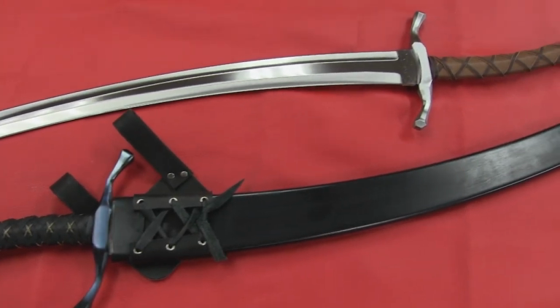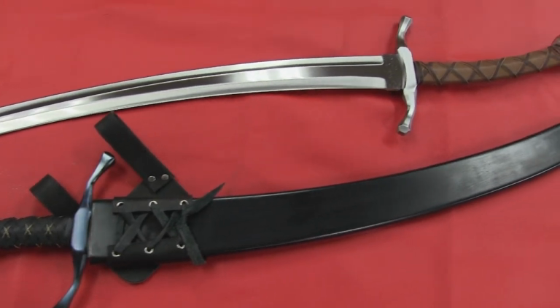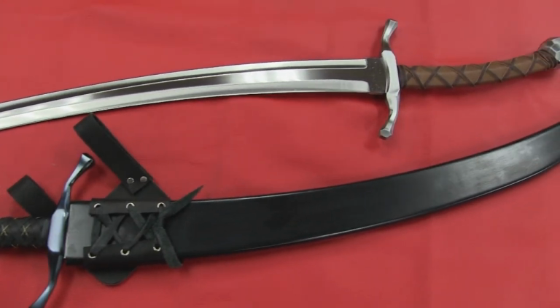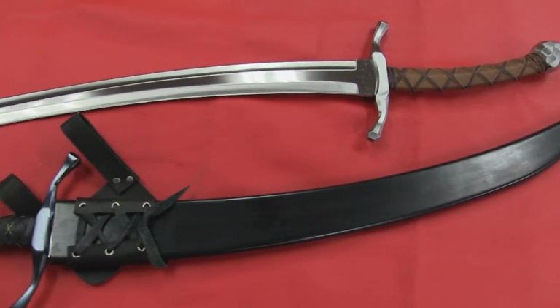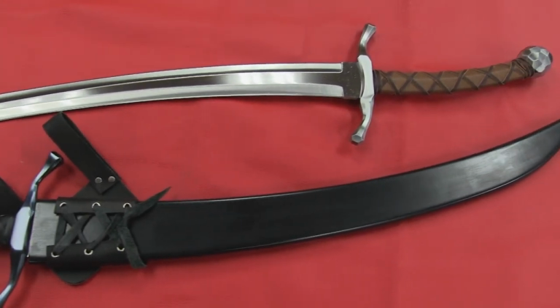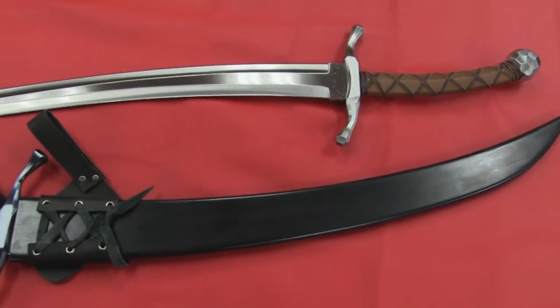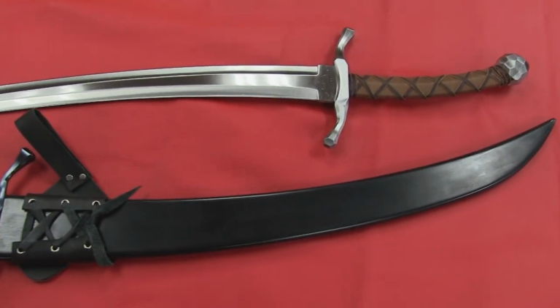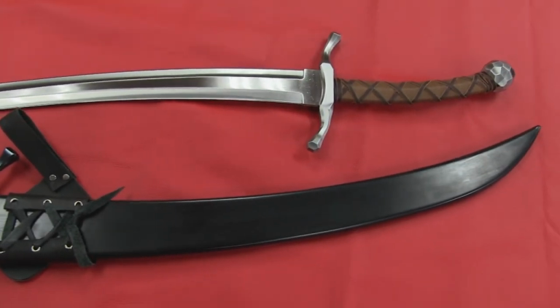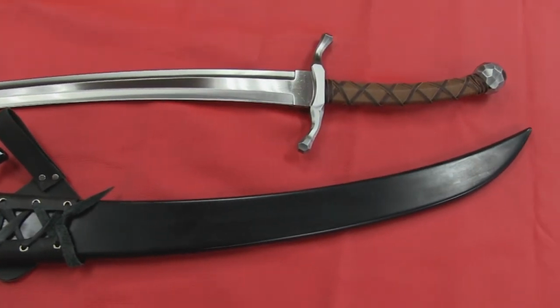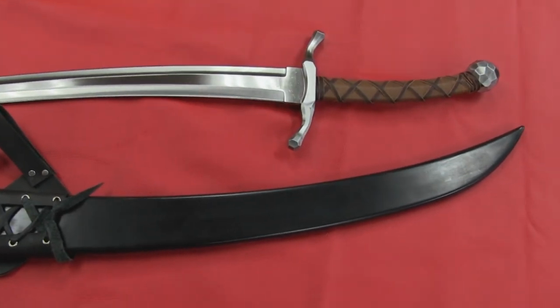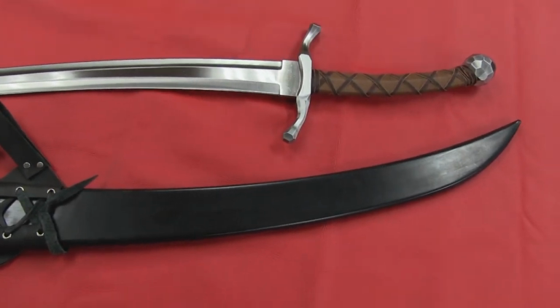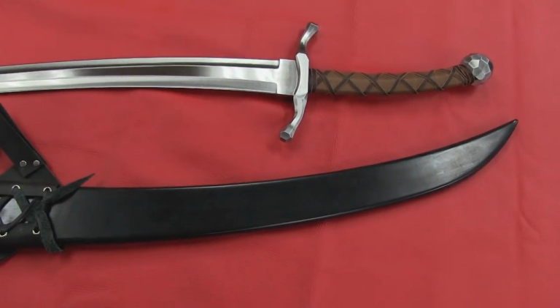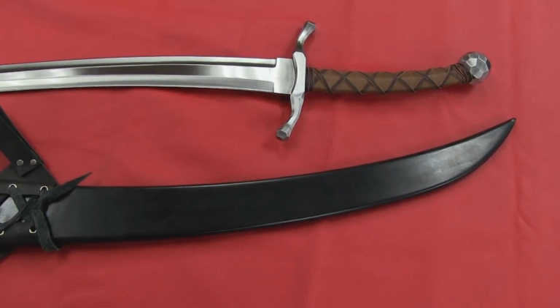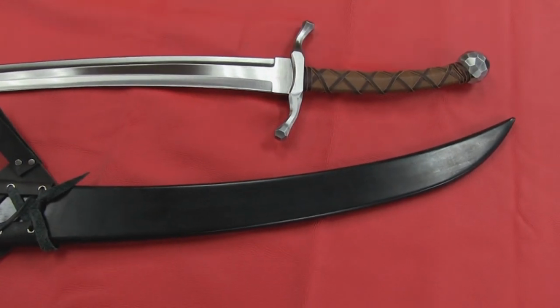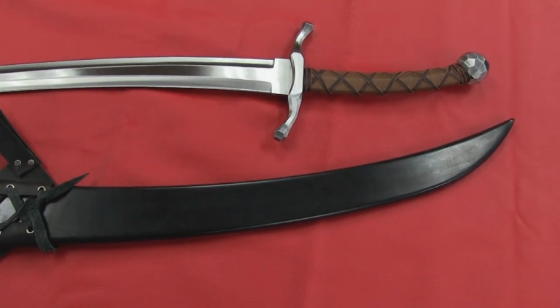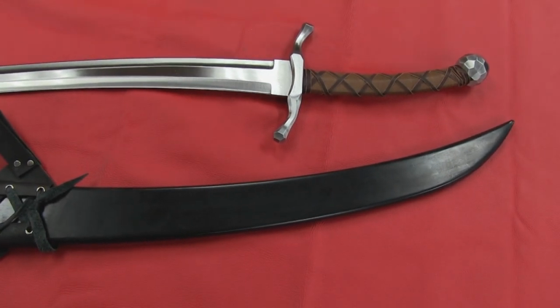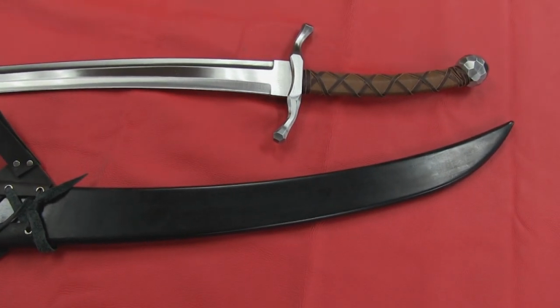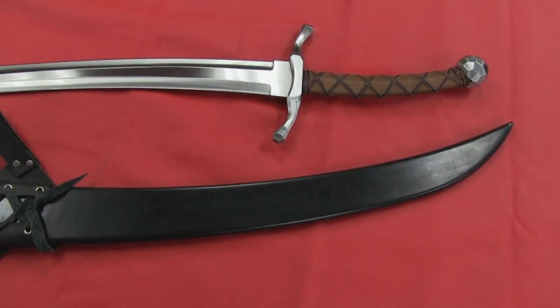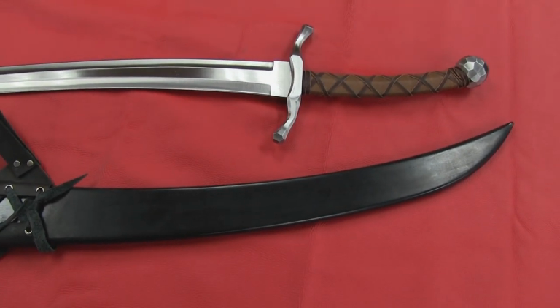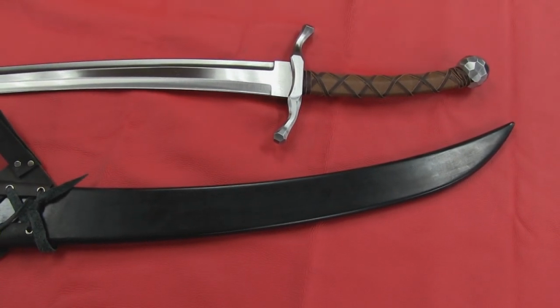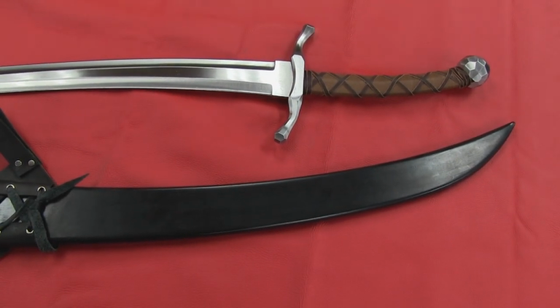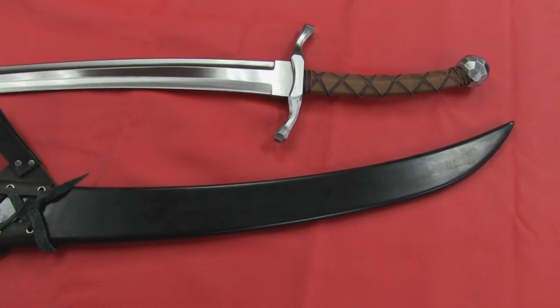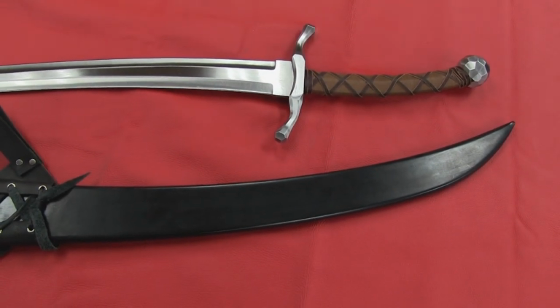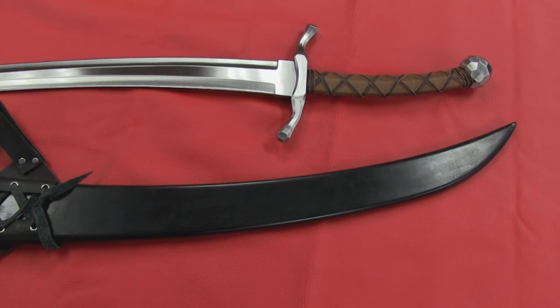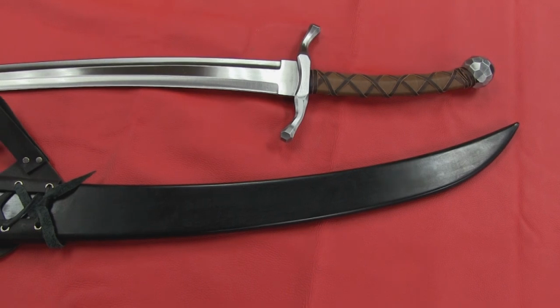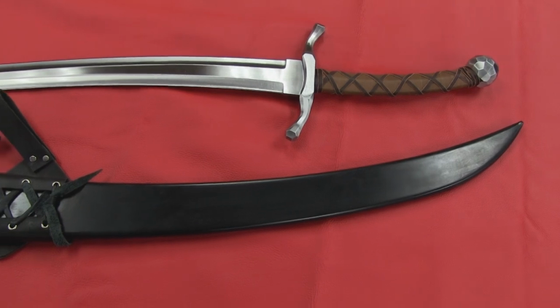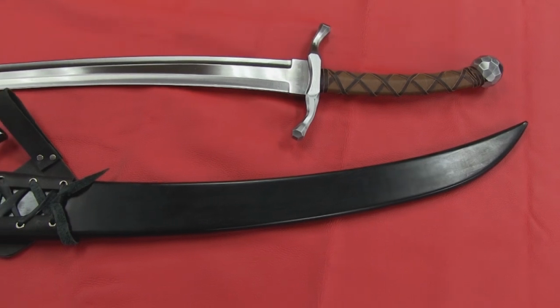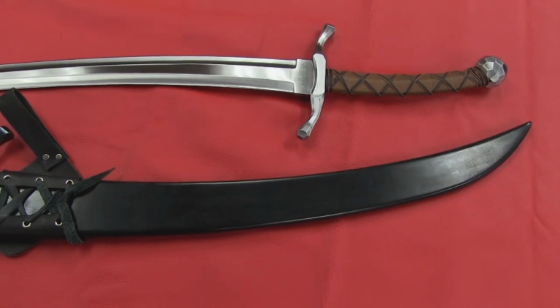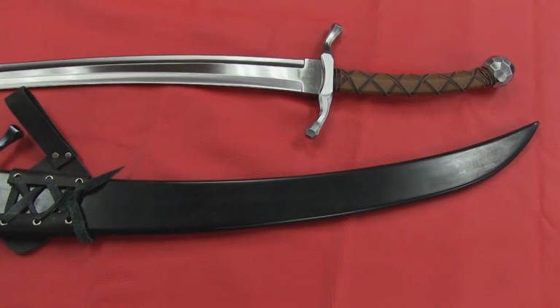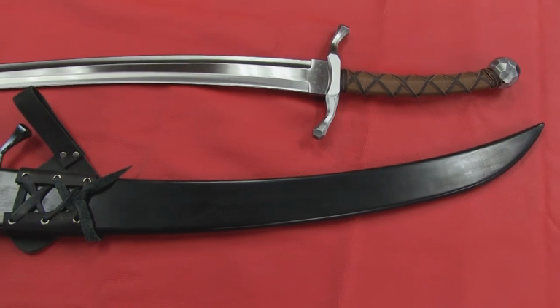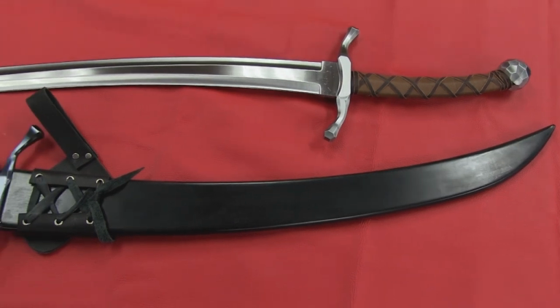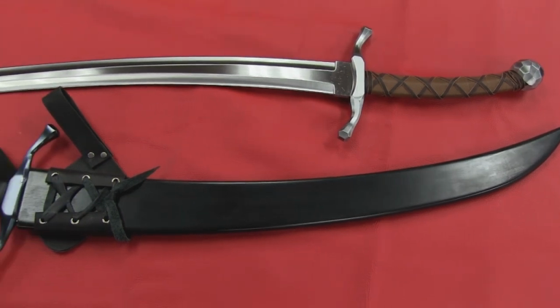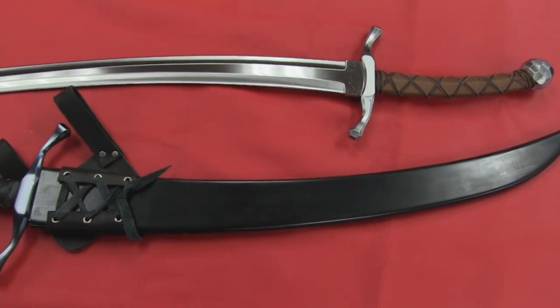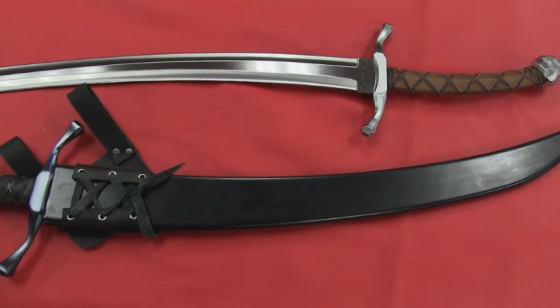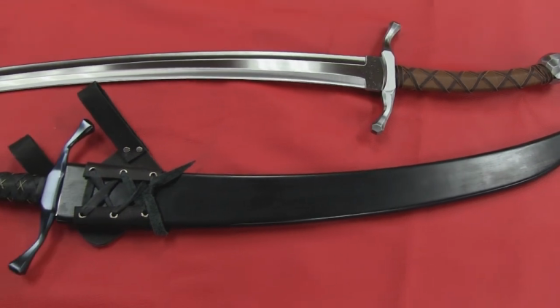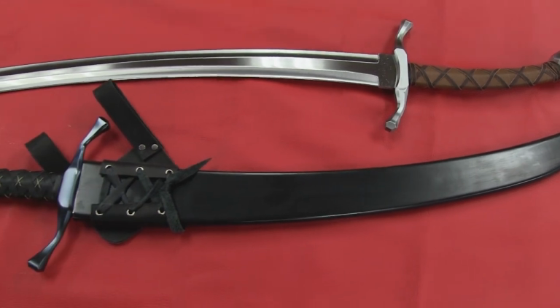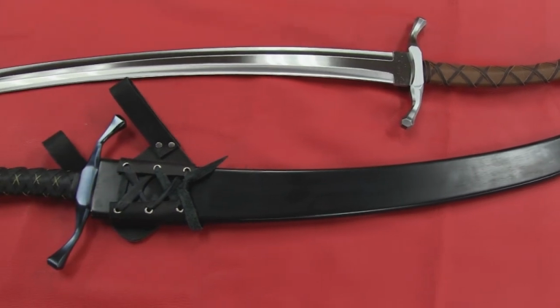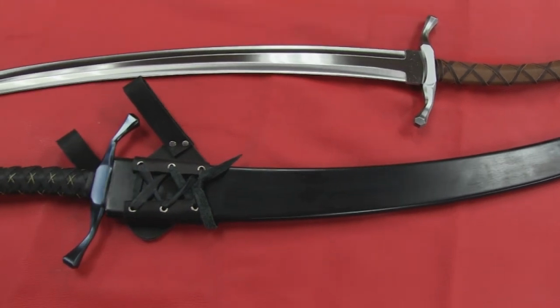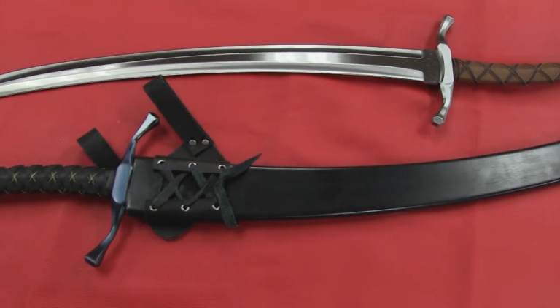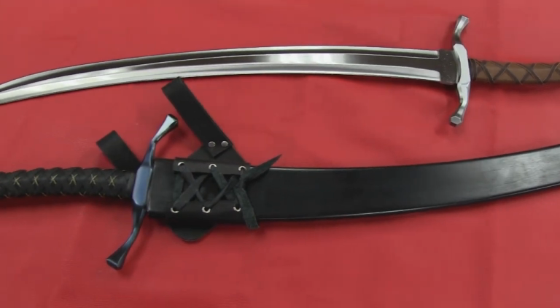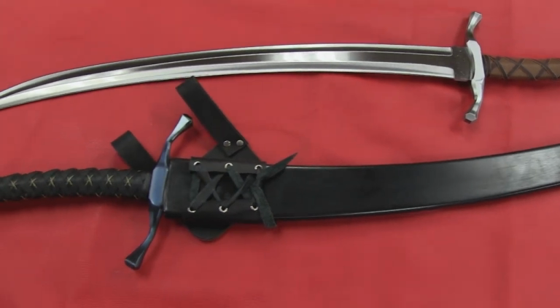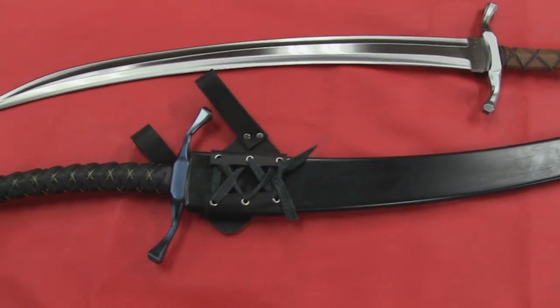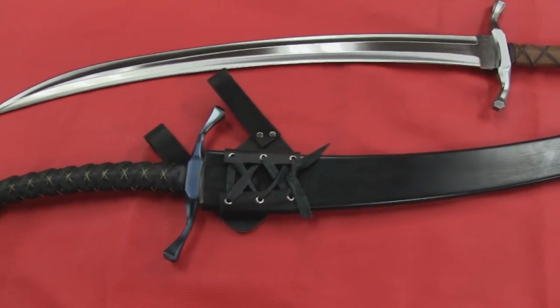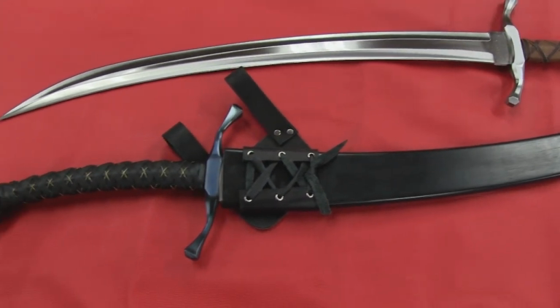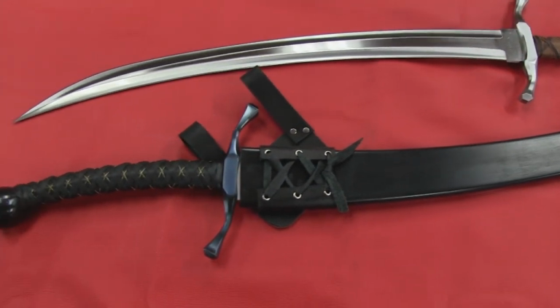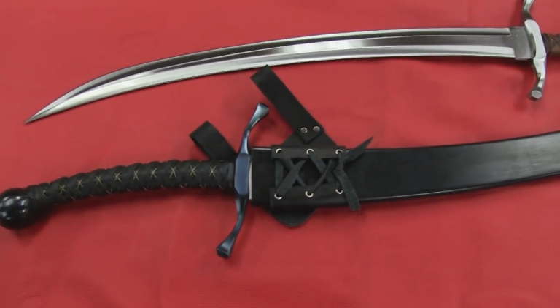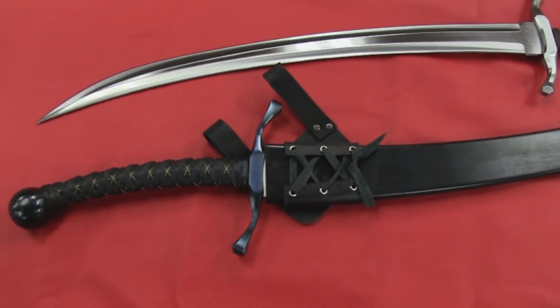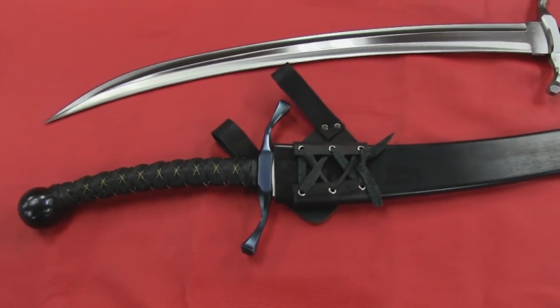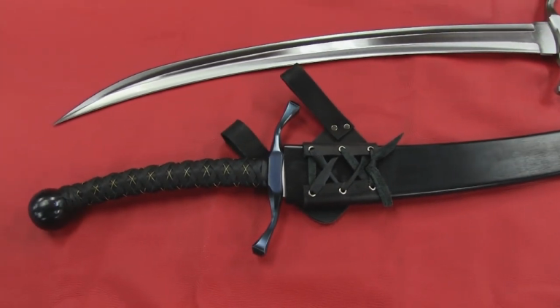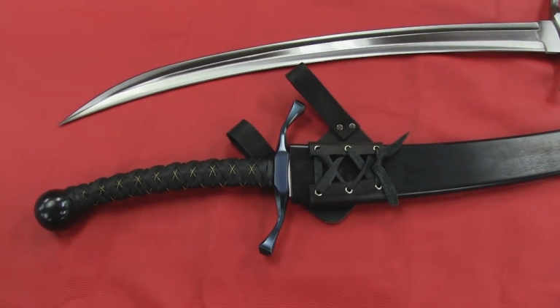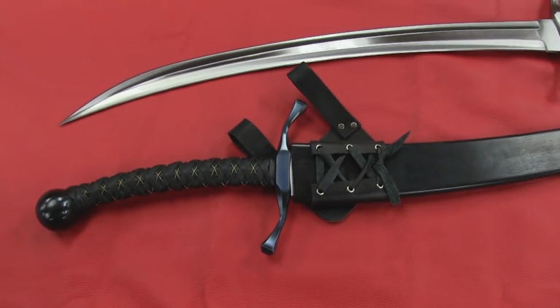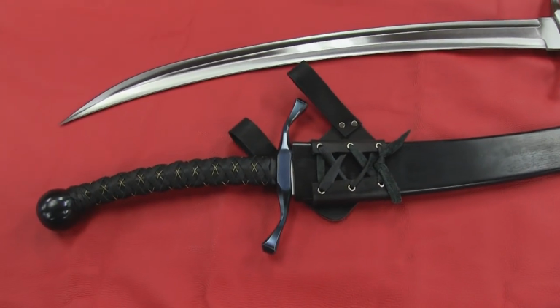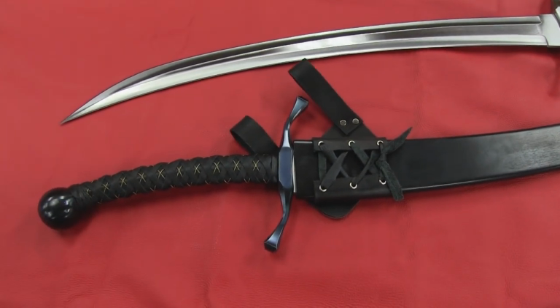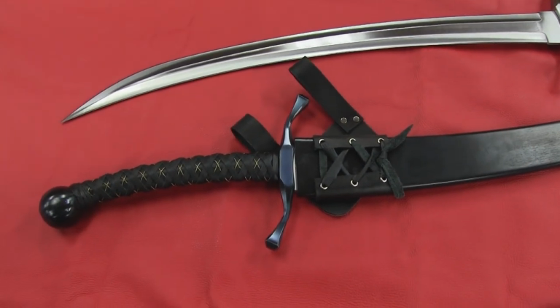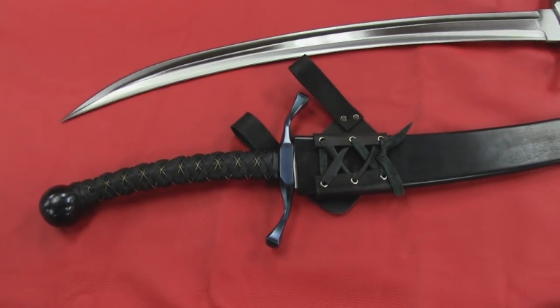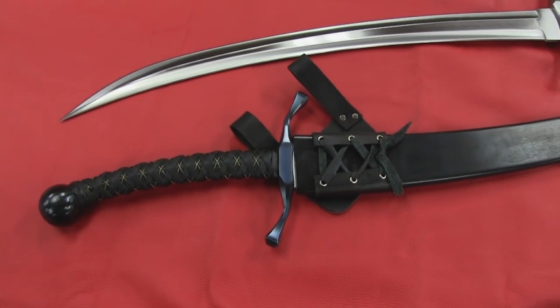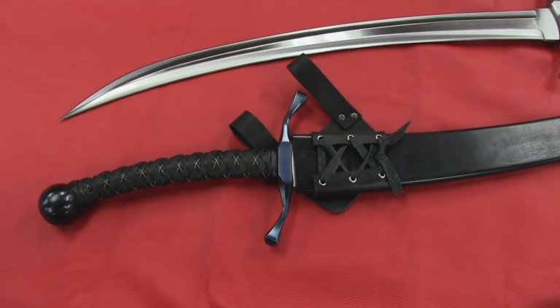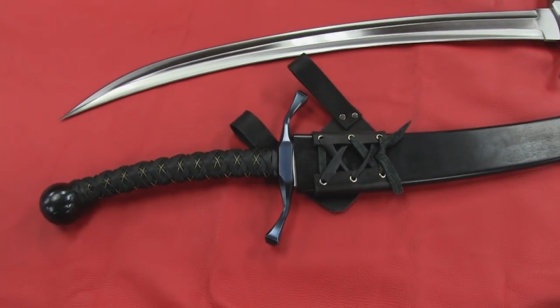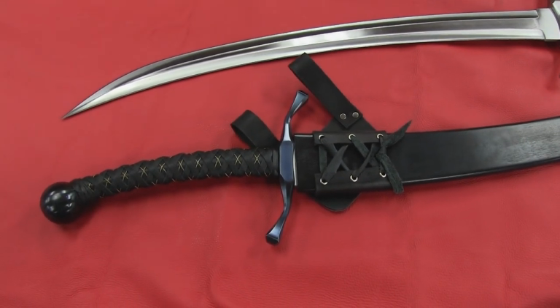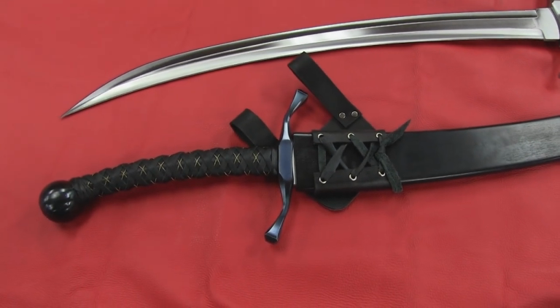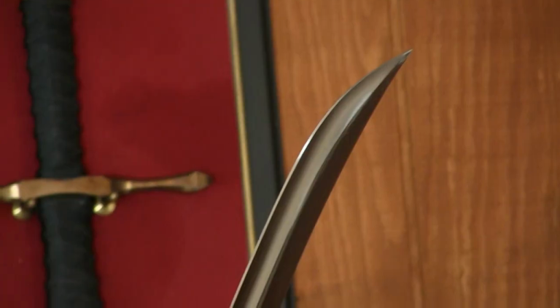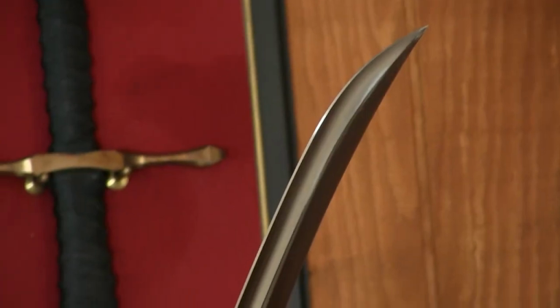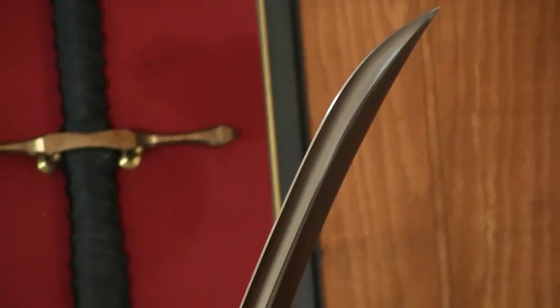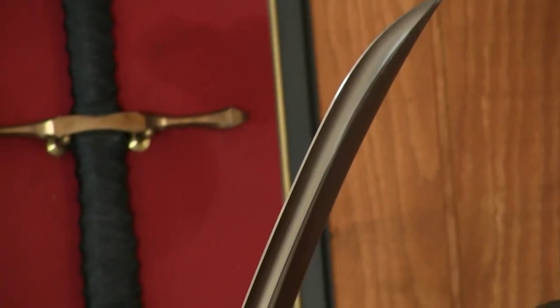Whether you are a blade enthusiast or a fantasy buff, this sword will make a great addition to your armory. Pick yours out on sabersmith.com today.